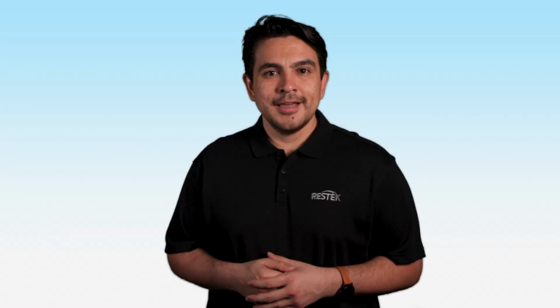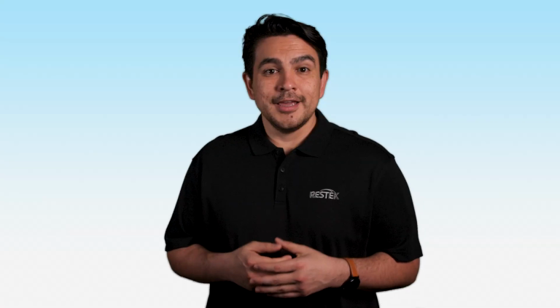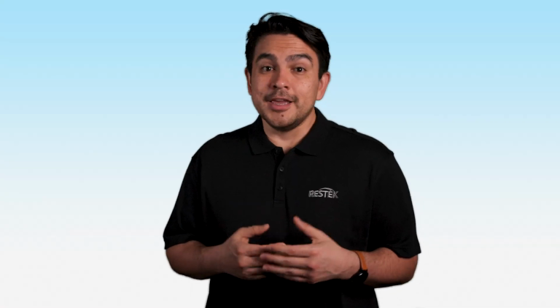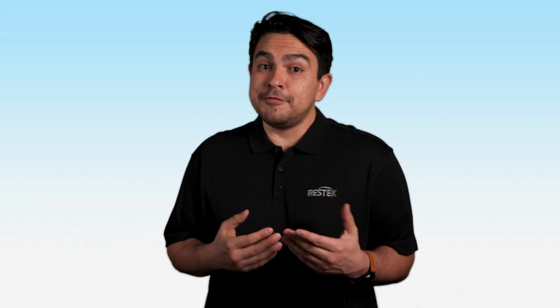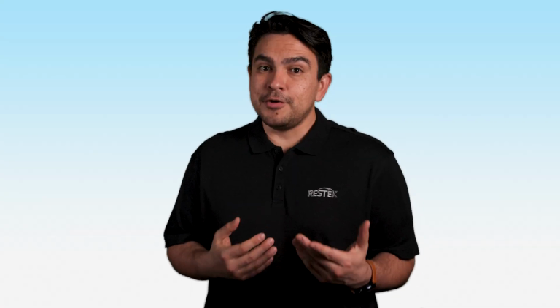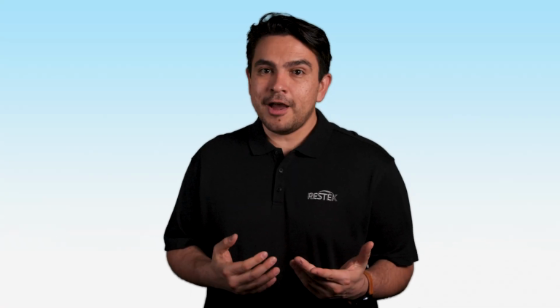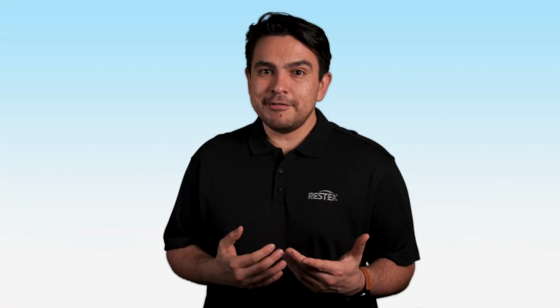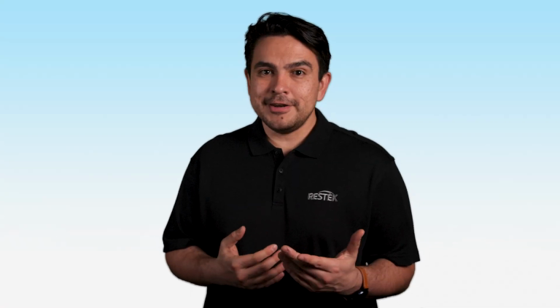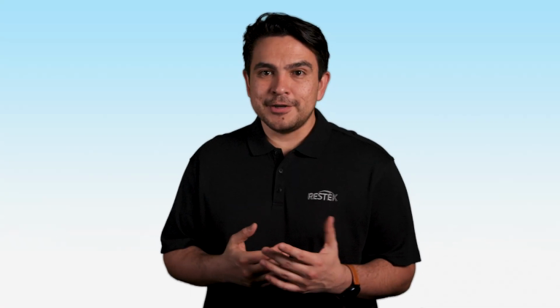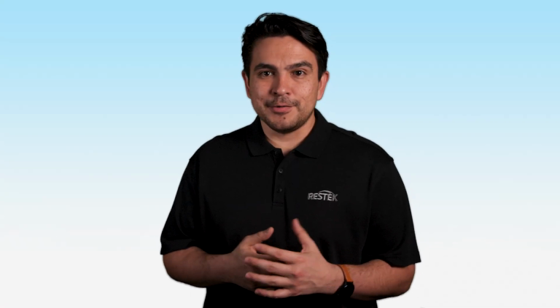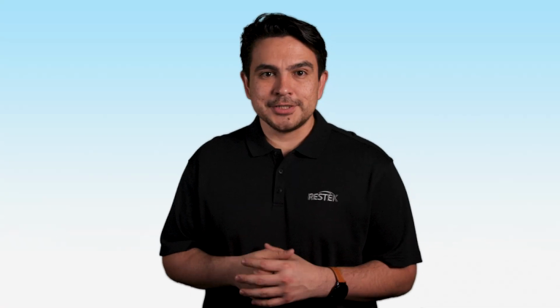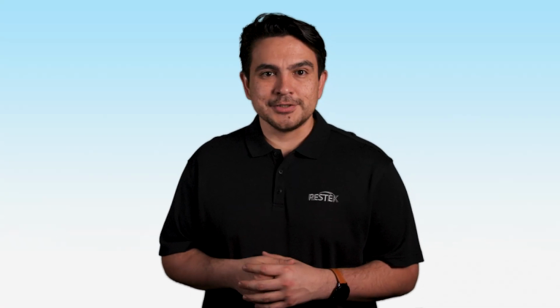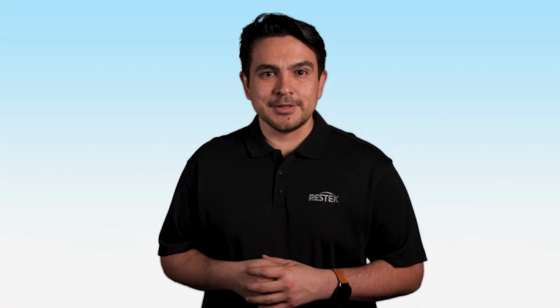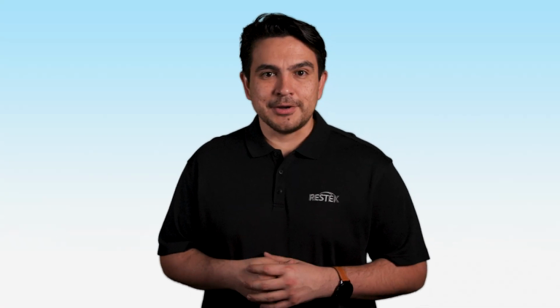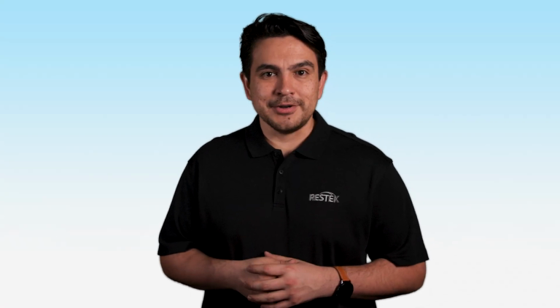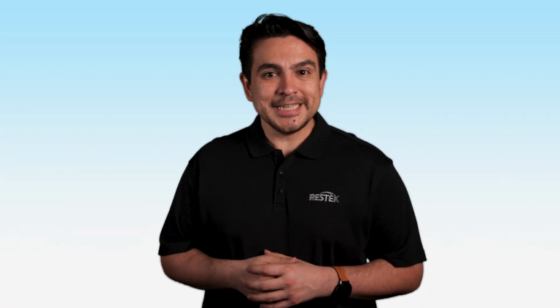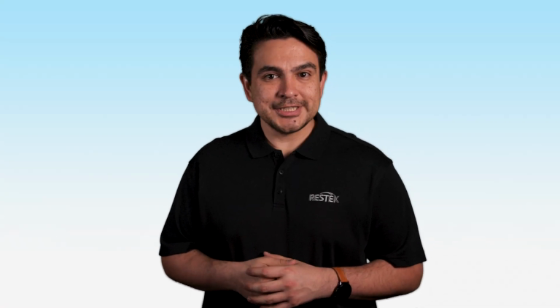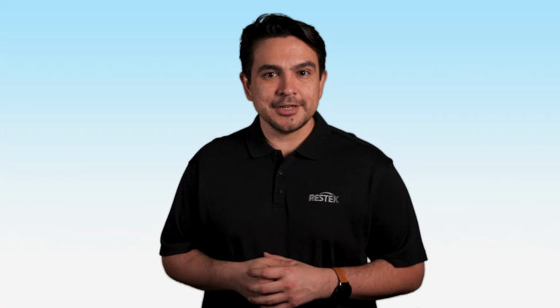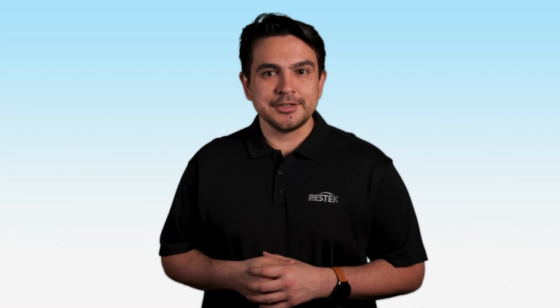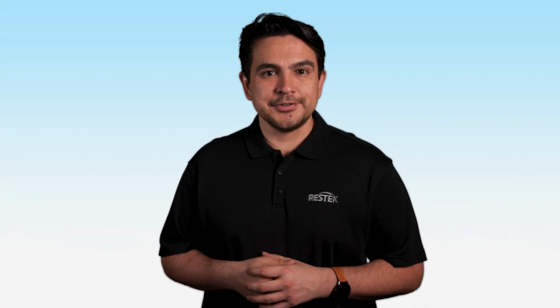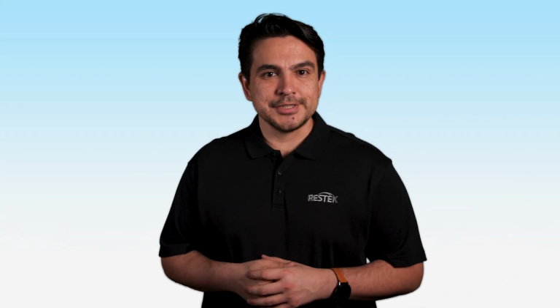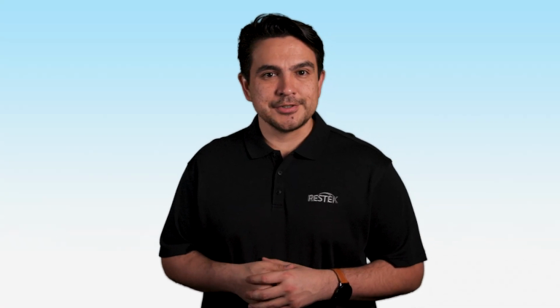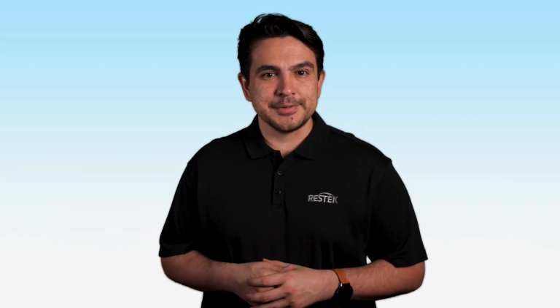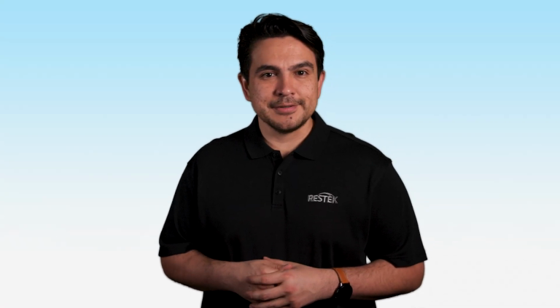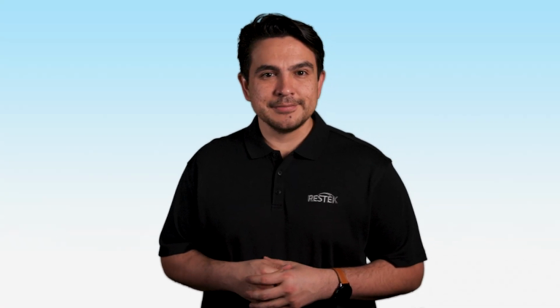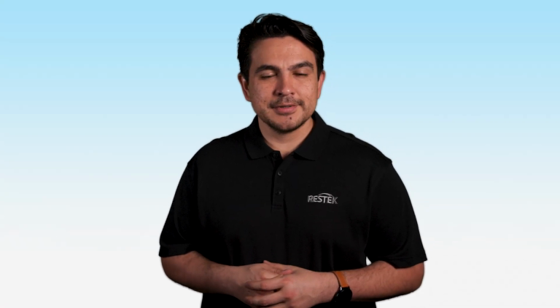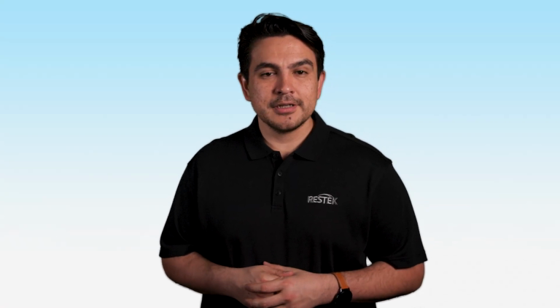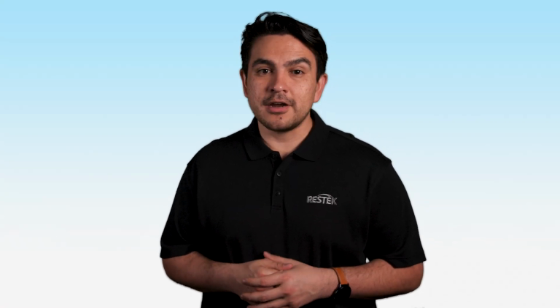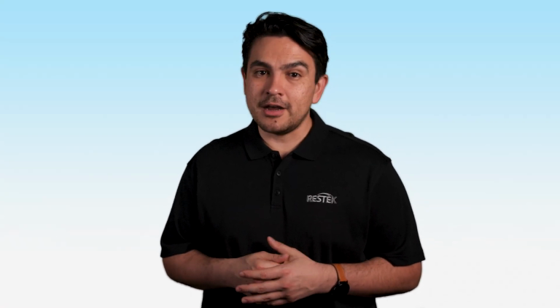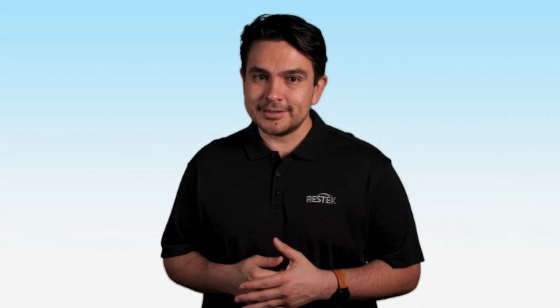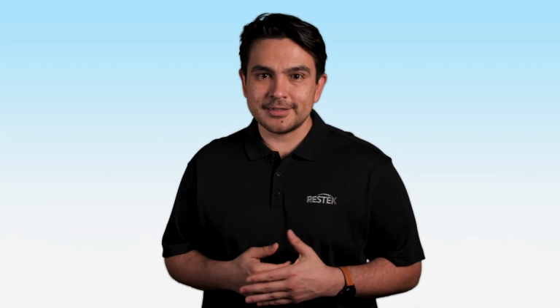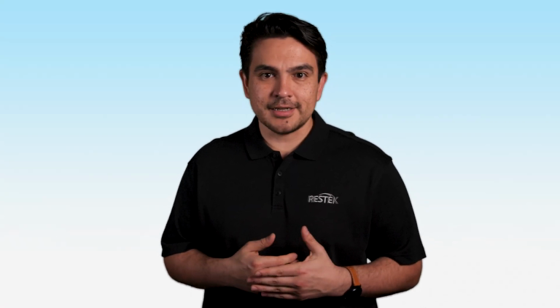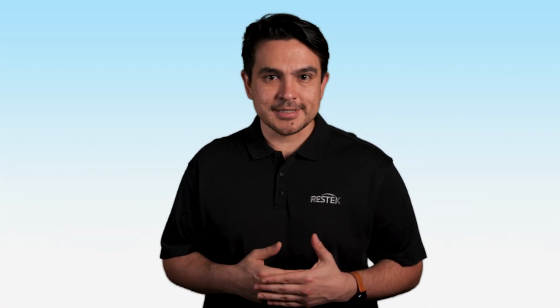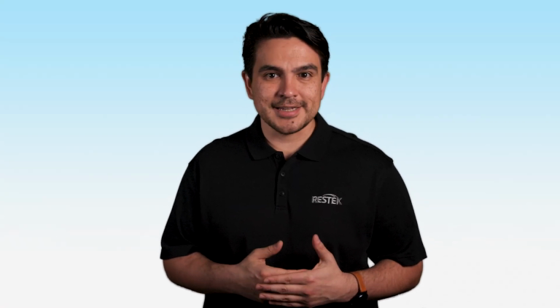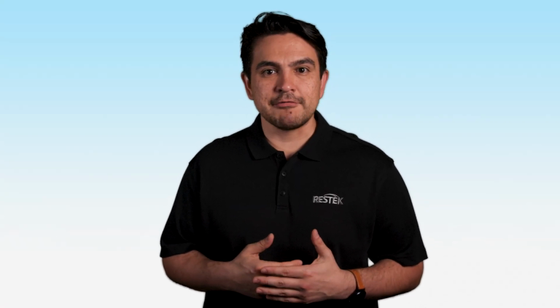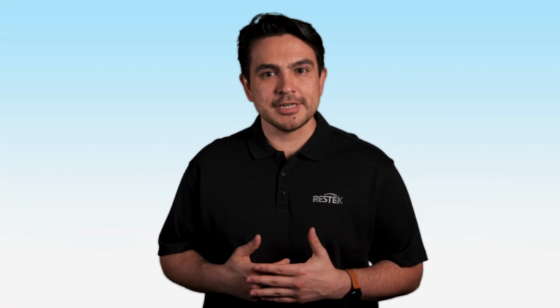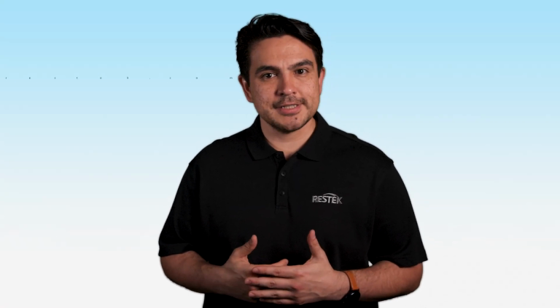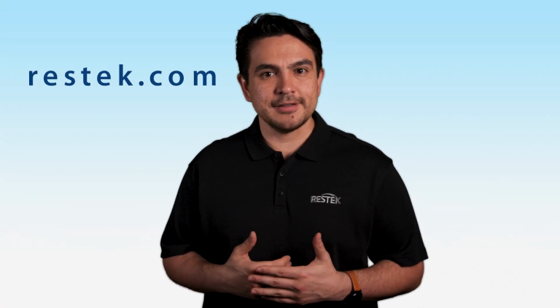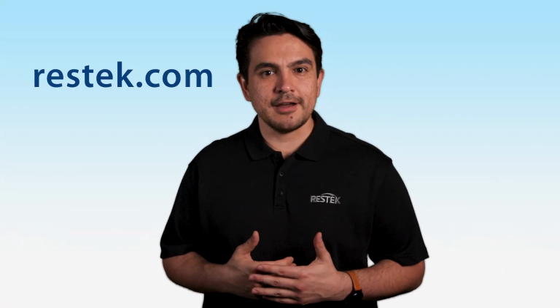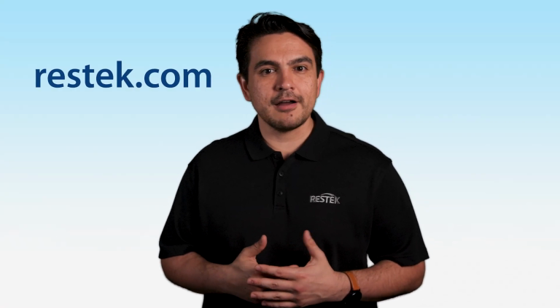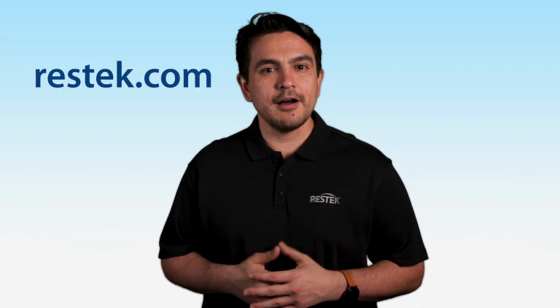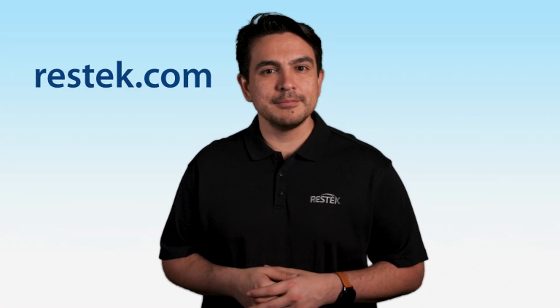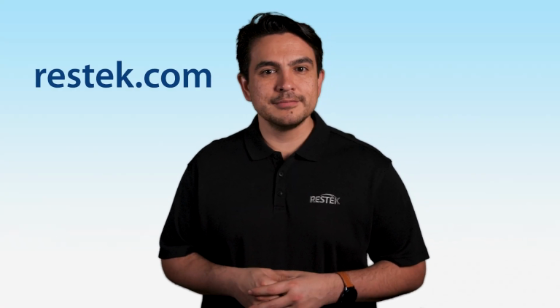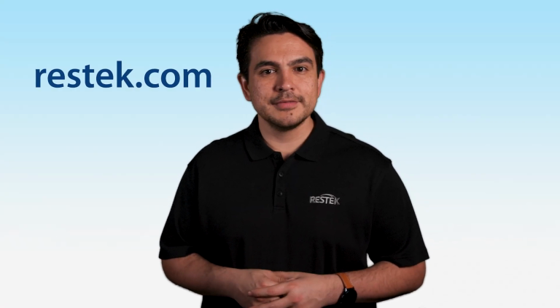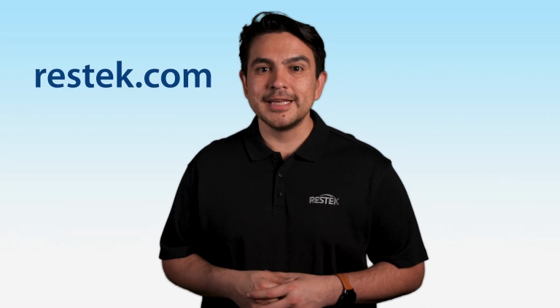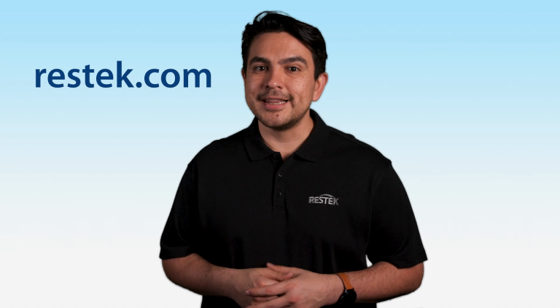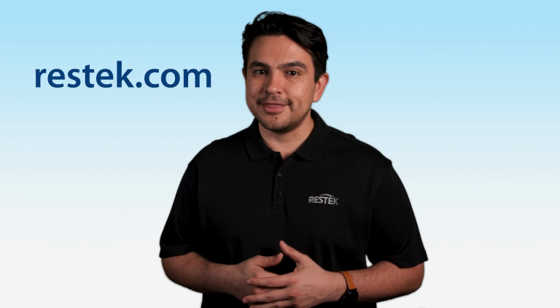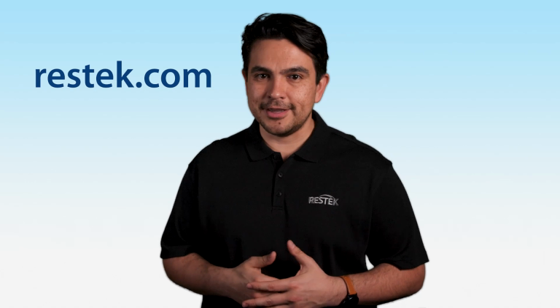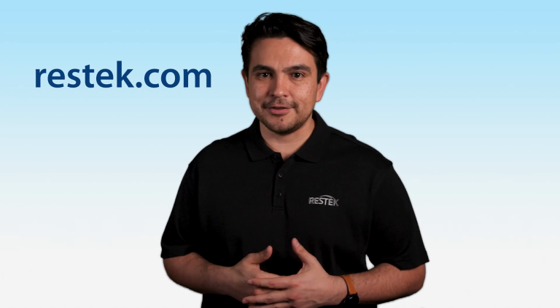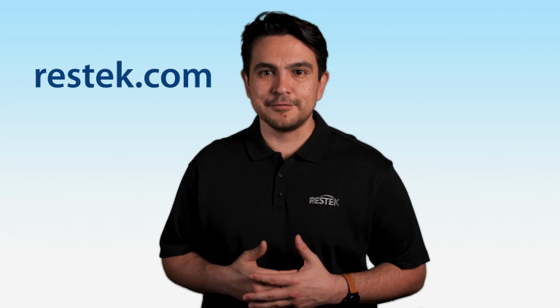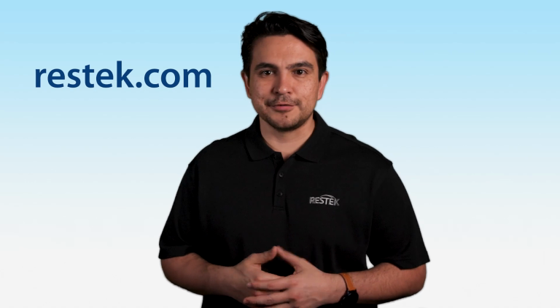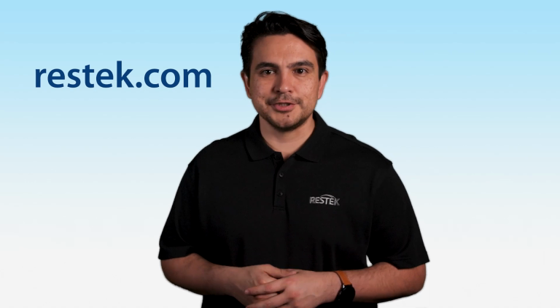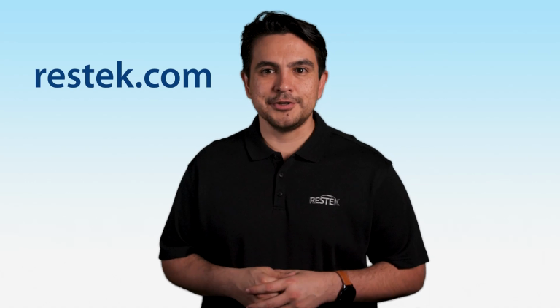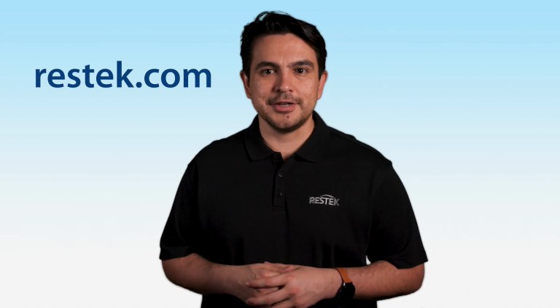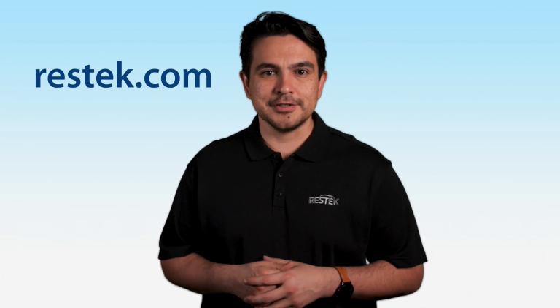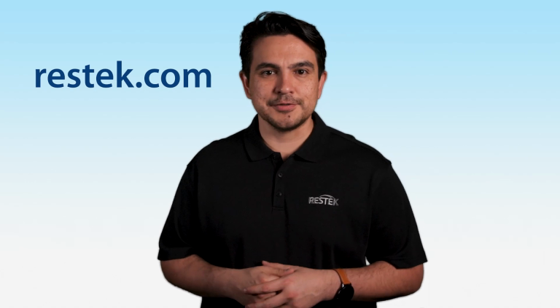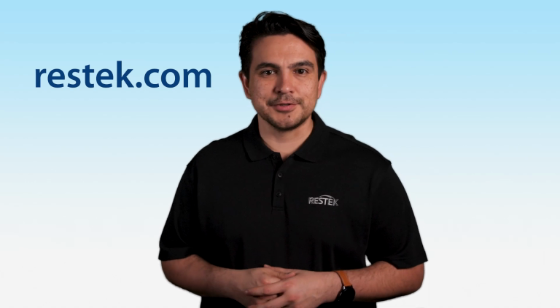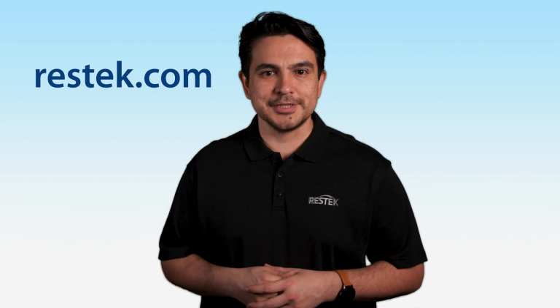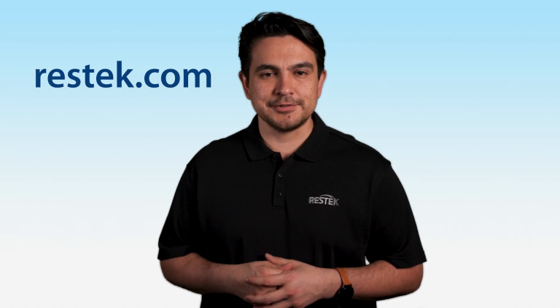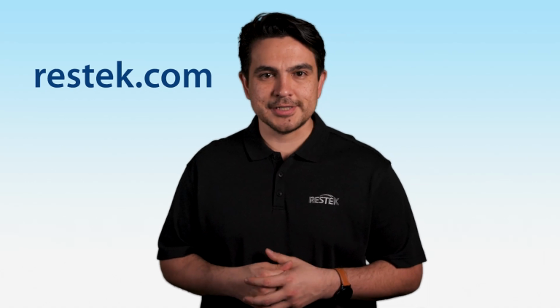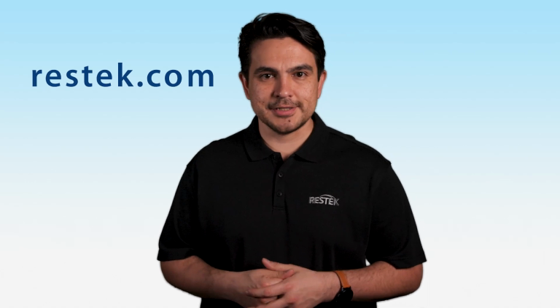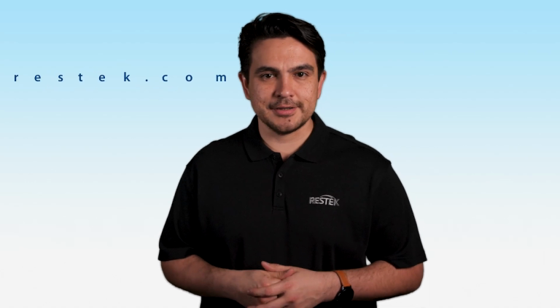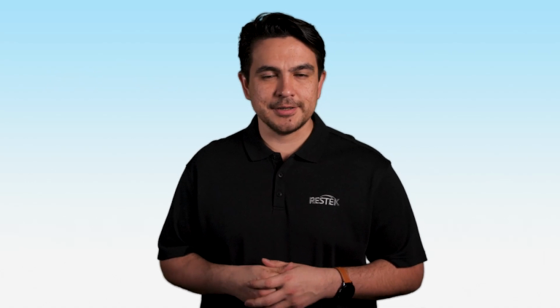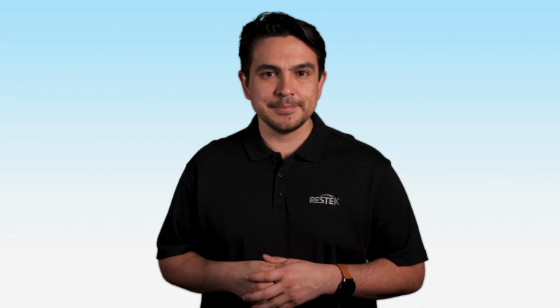If you have any questions about leak checking your instrument, contact us at Rested.com. Thank you for joining us for this Rested tip.